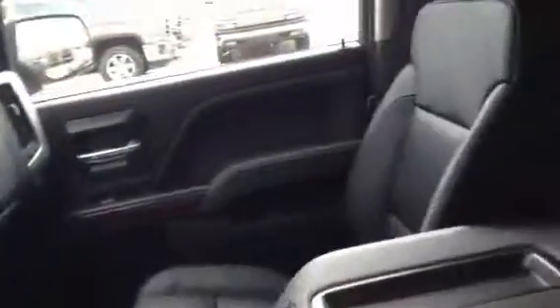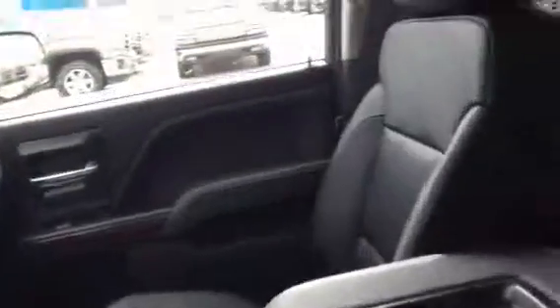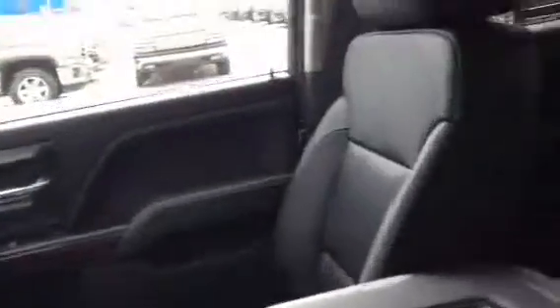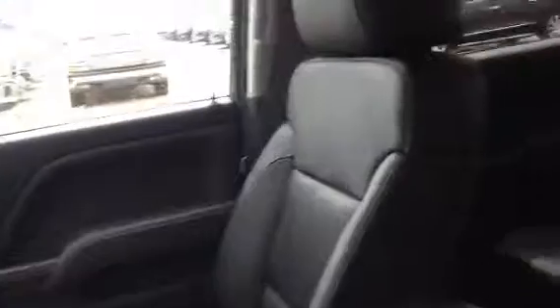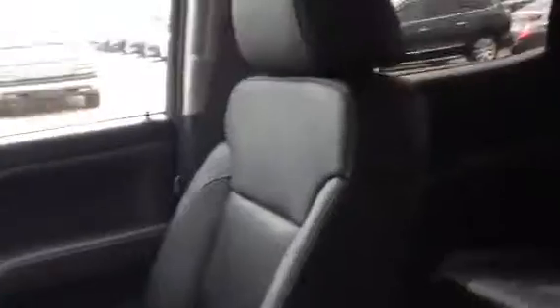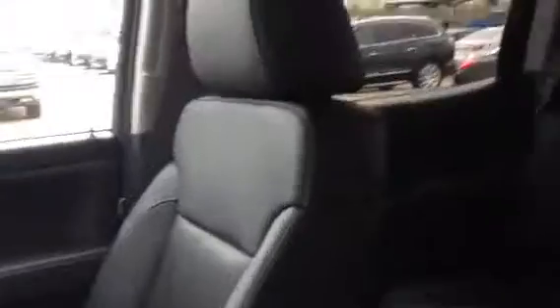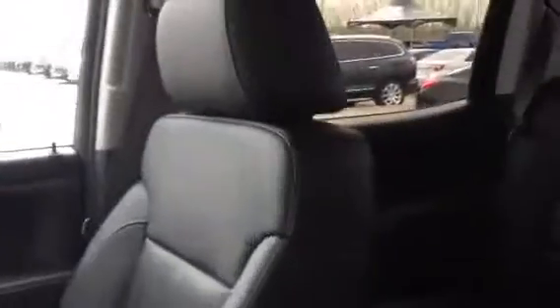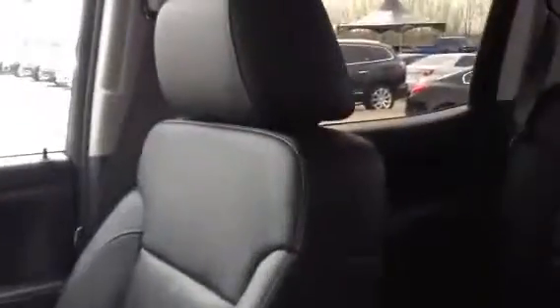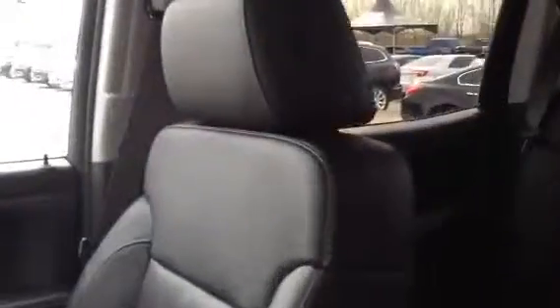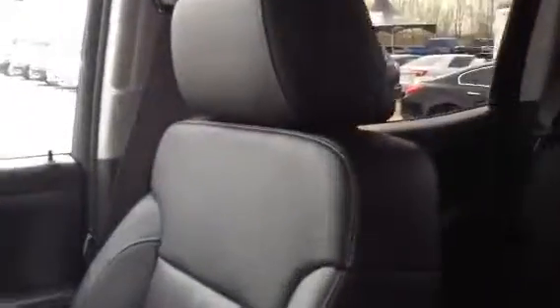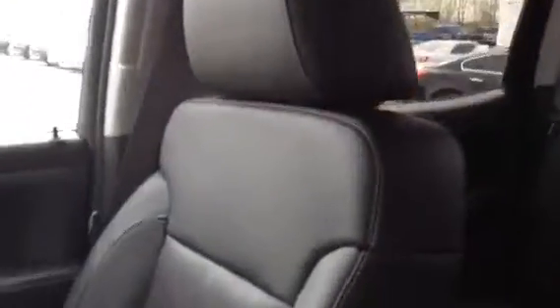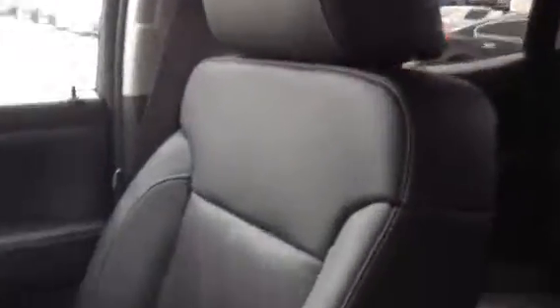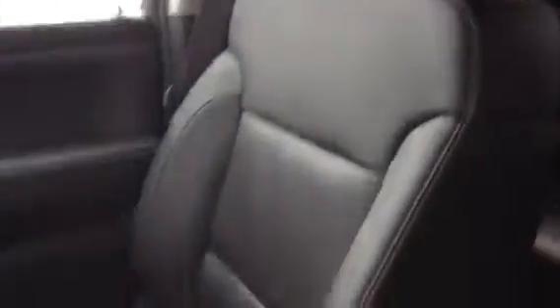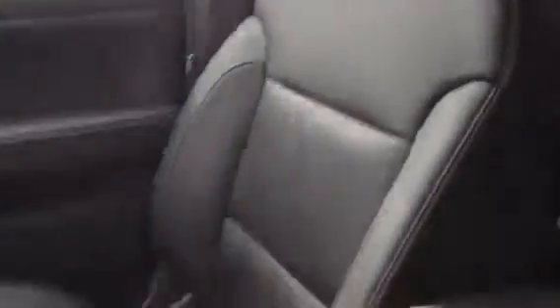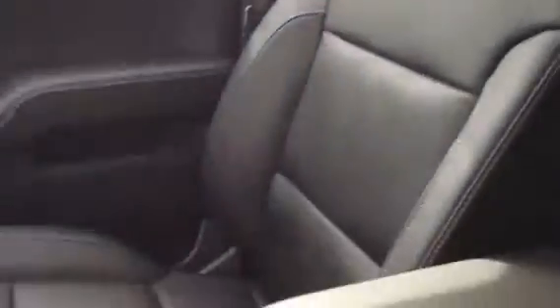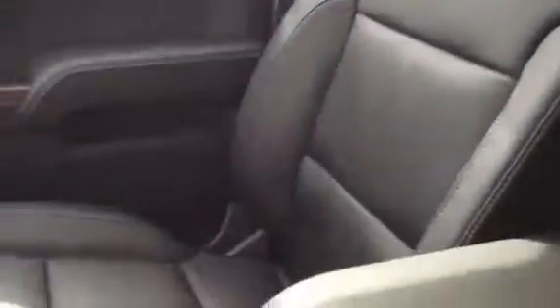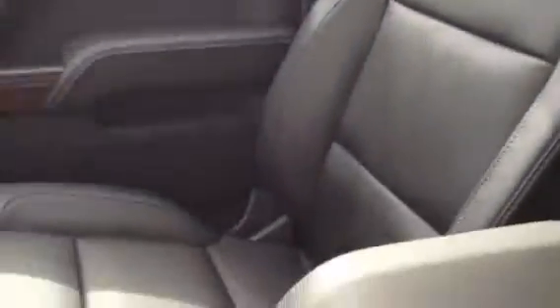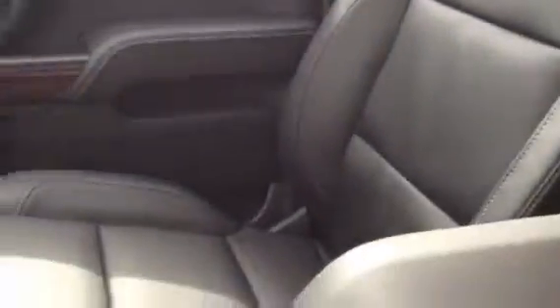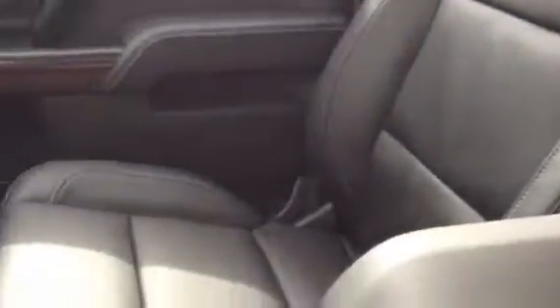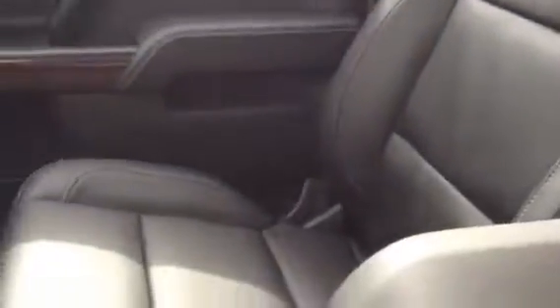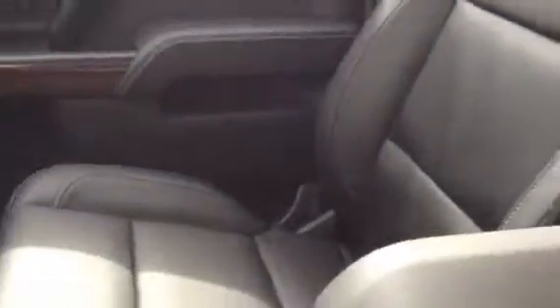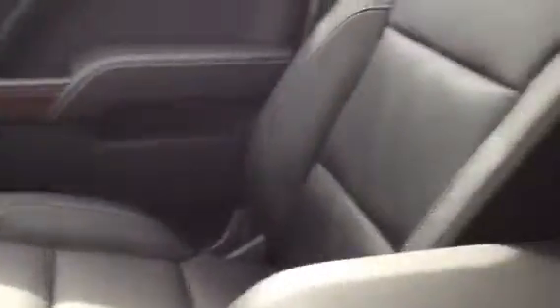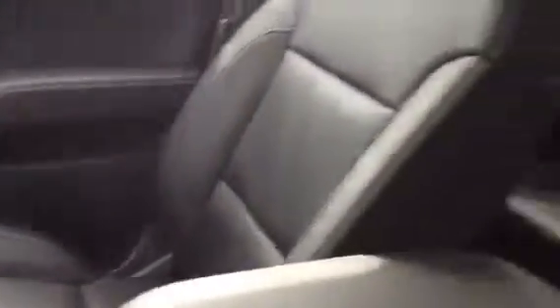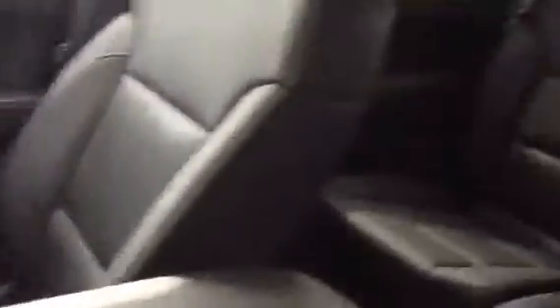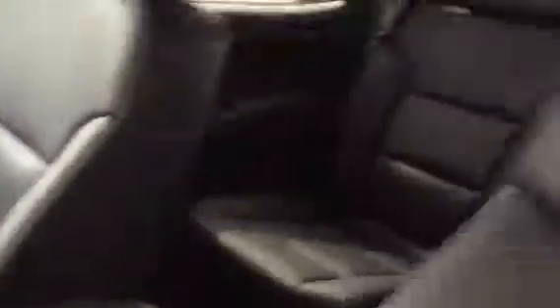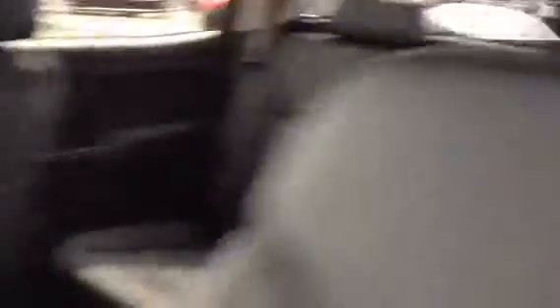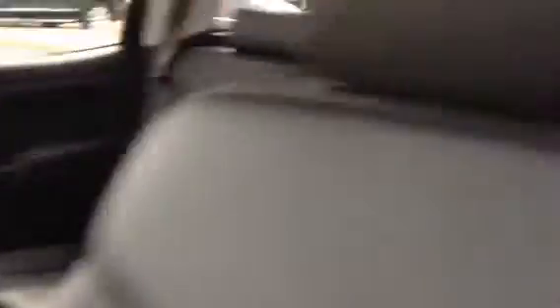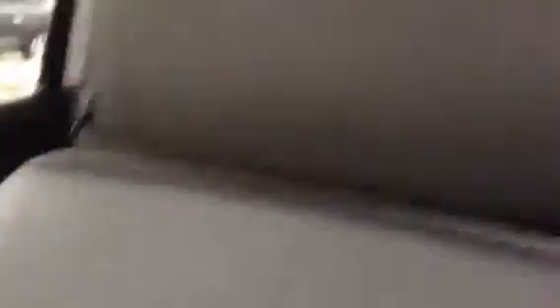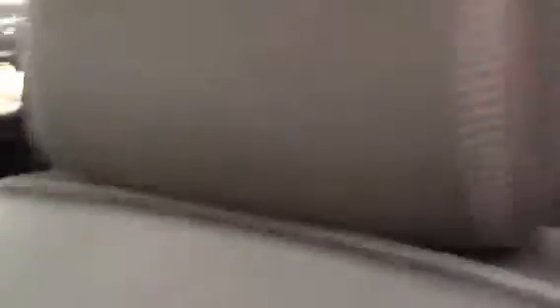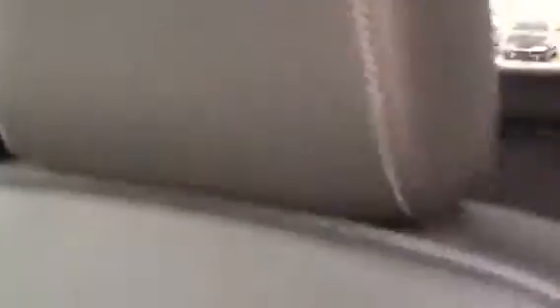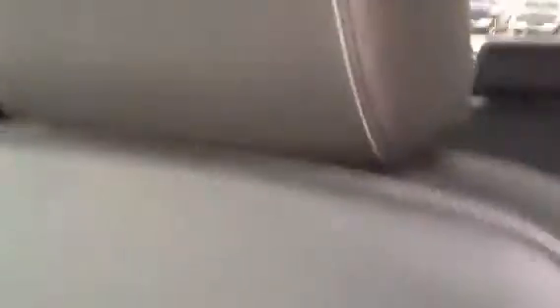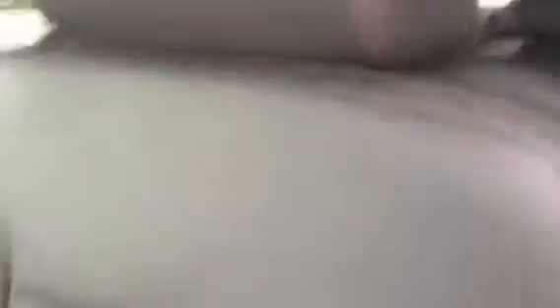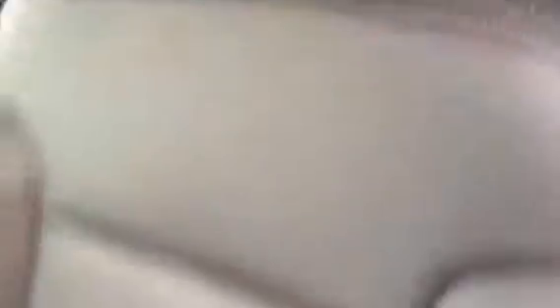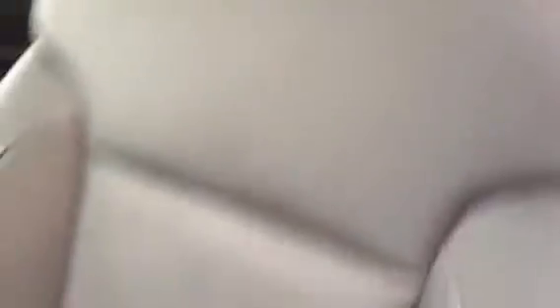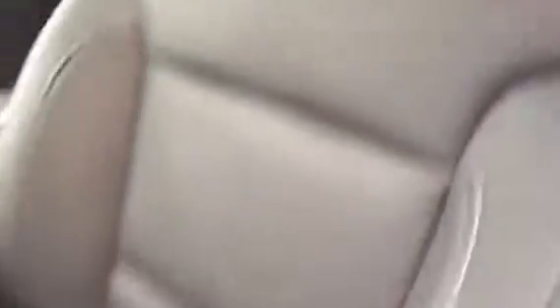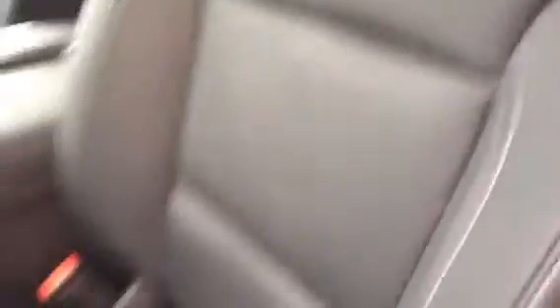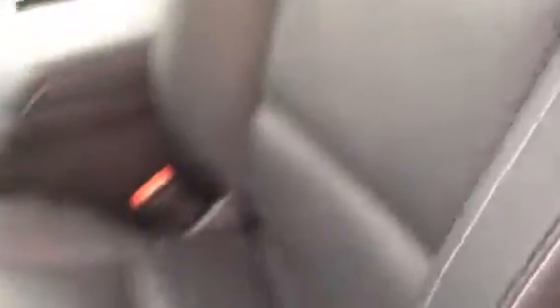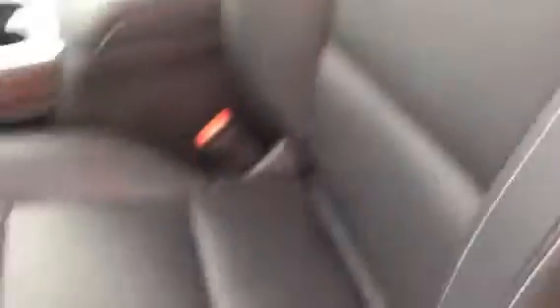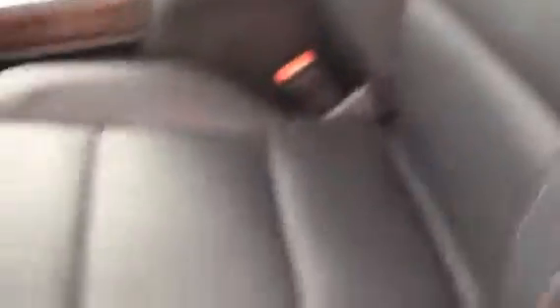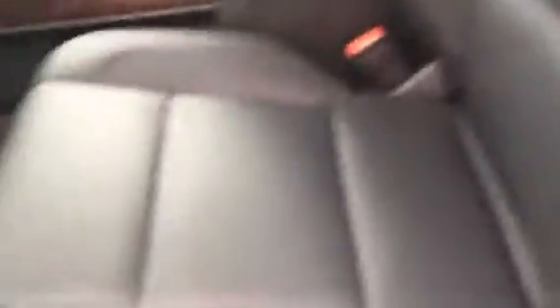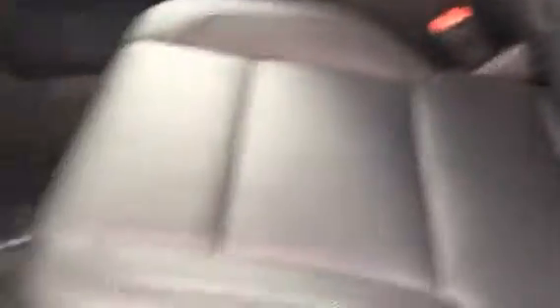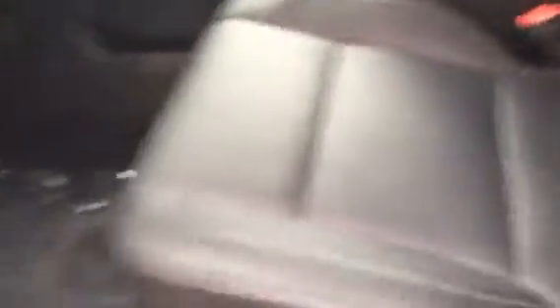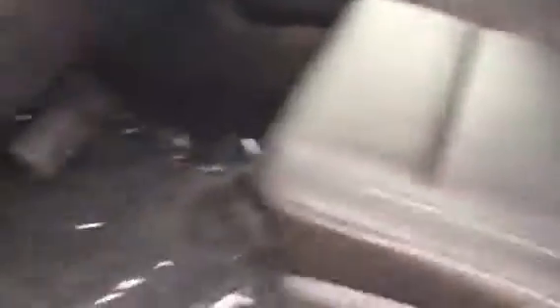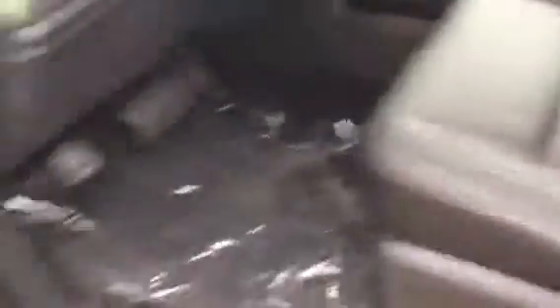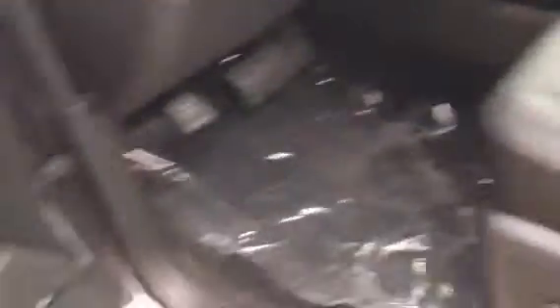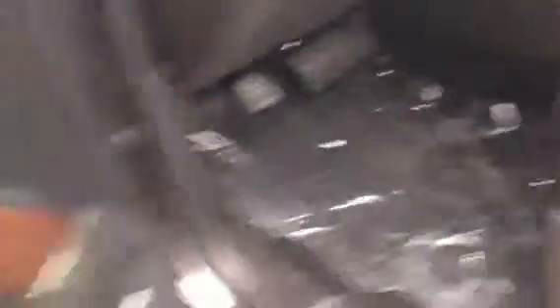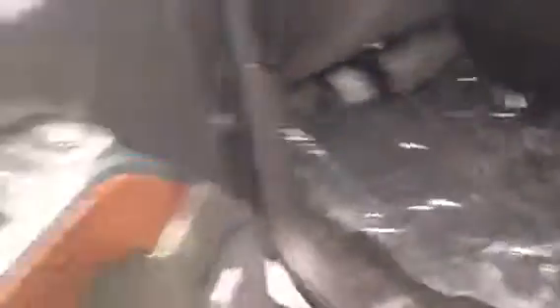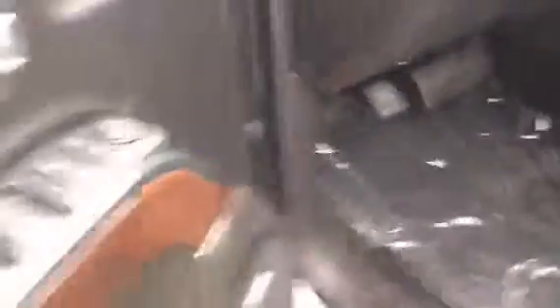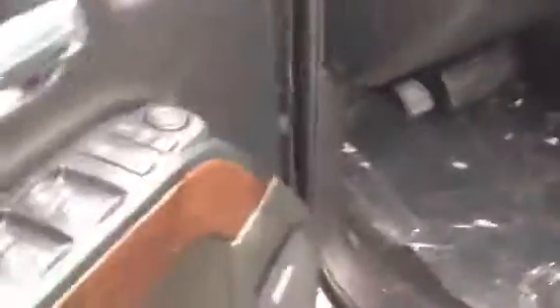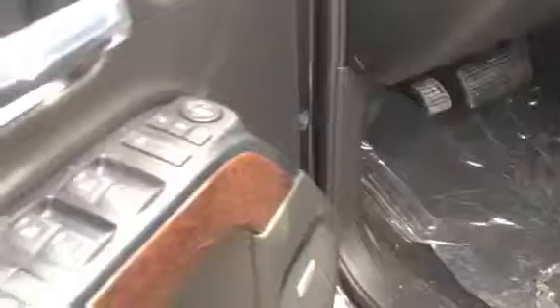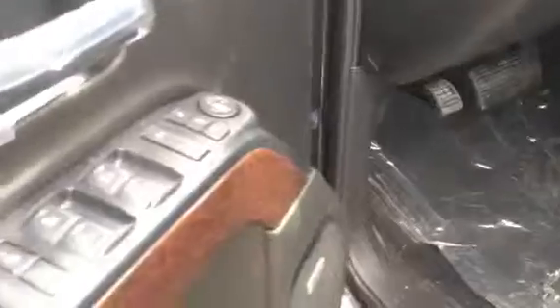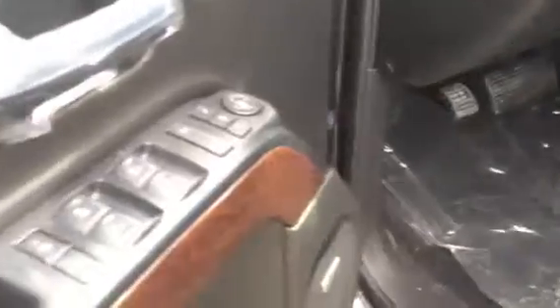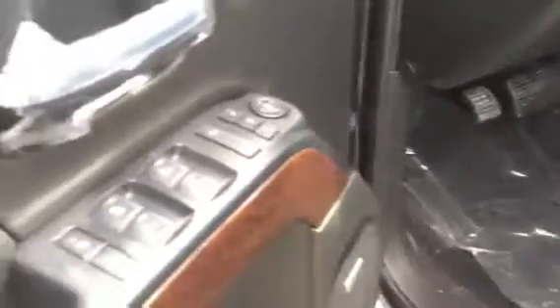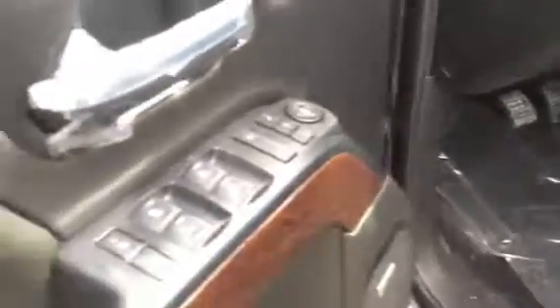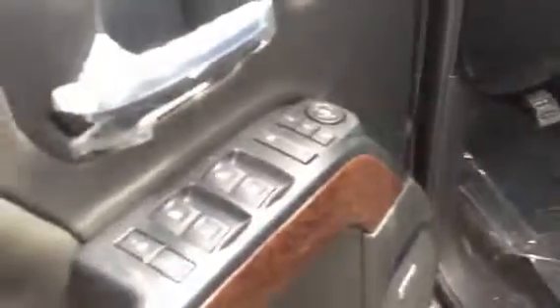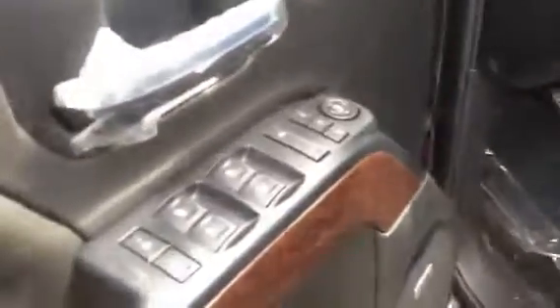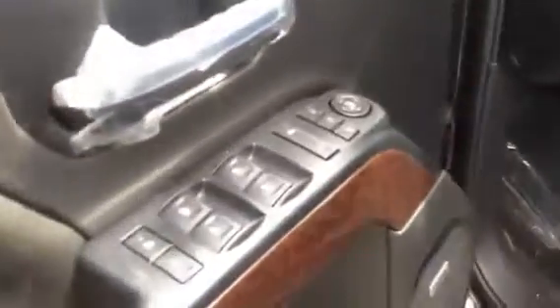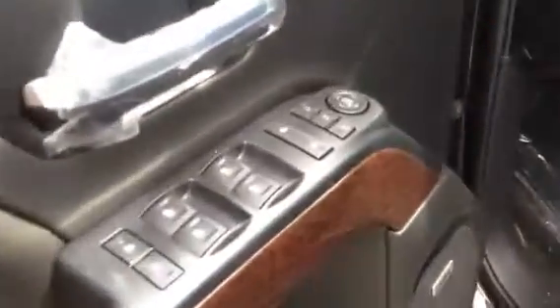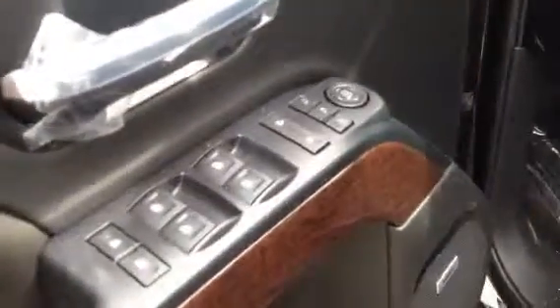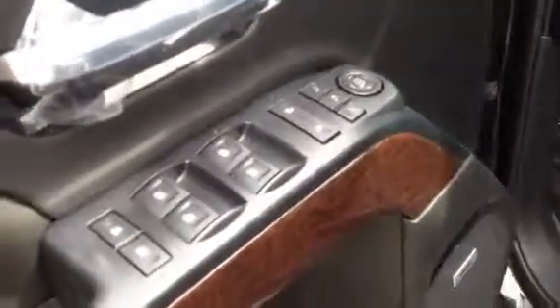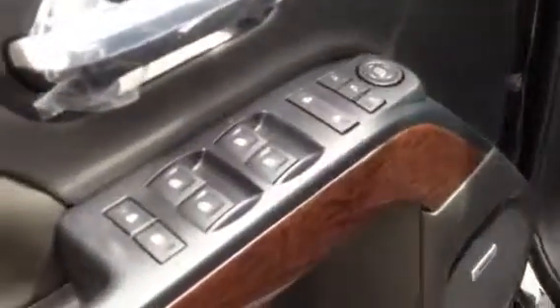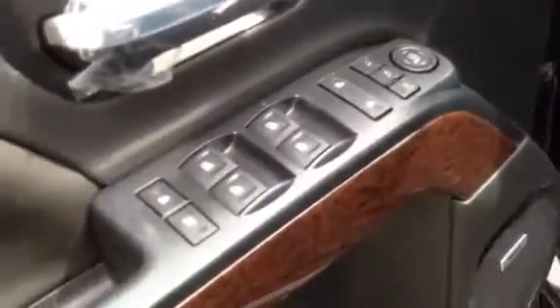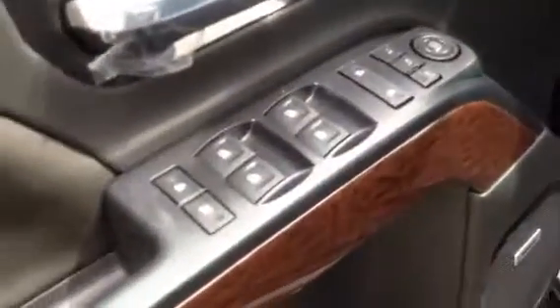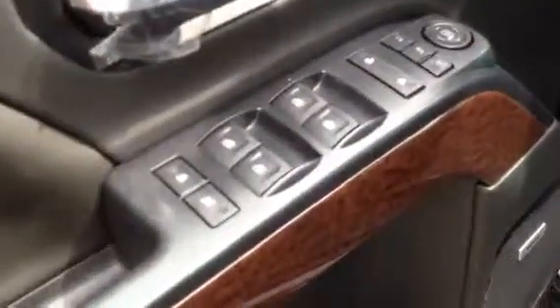On the inside, we've got heated and cooled leather bucket seats, power windows, locks, and mirrors.